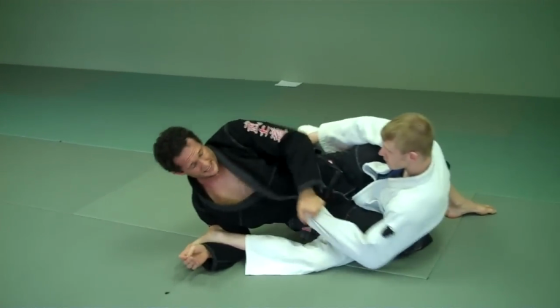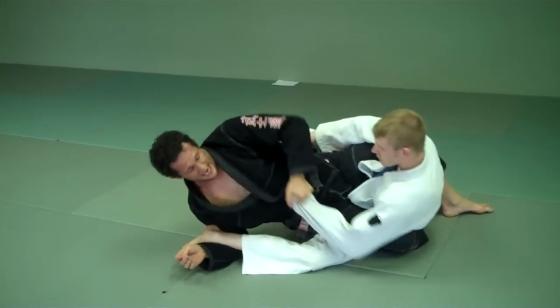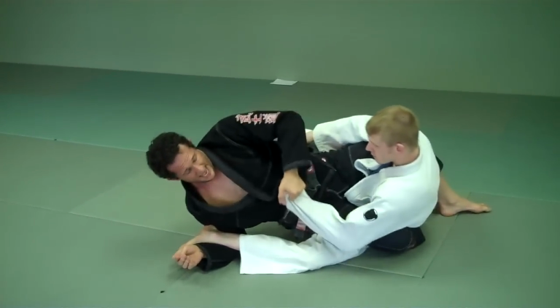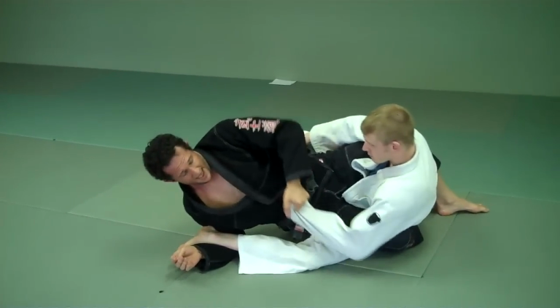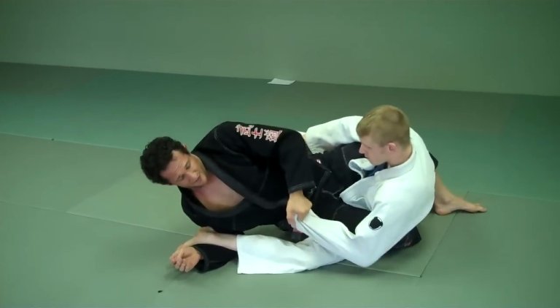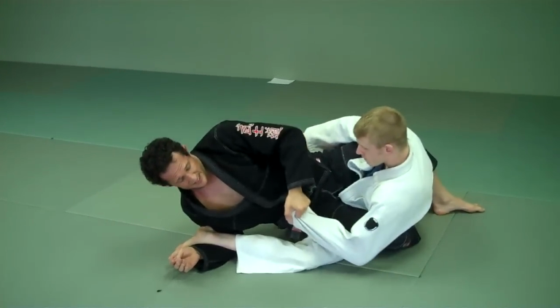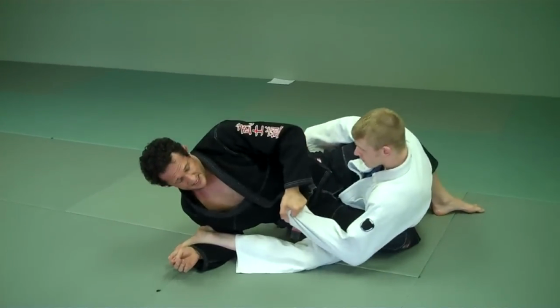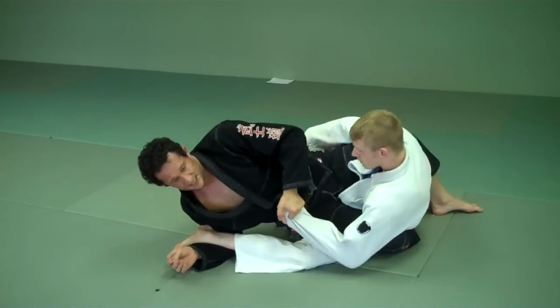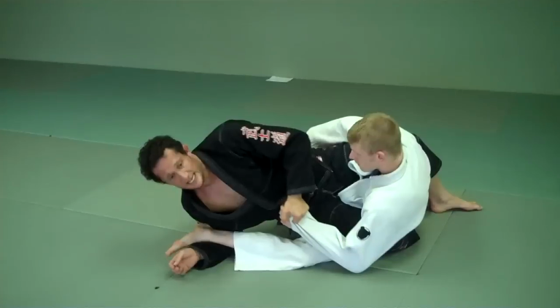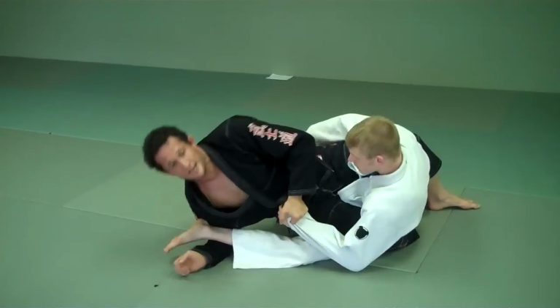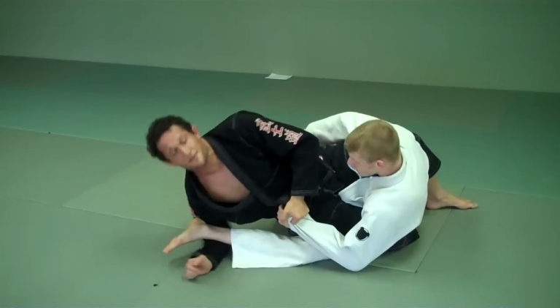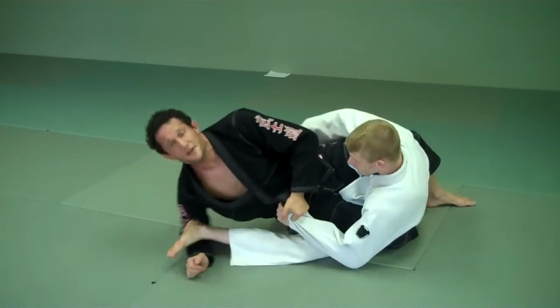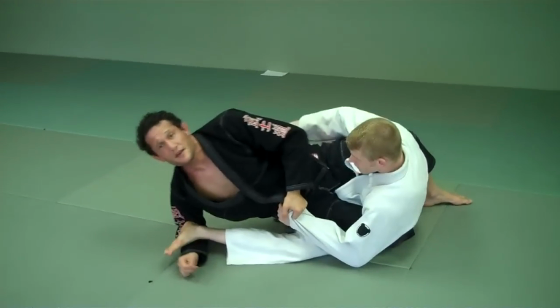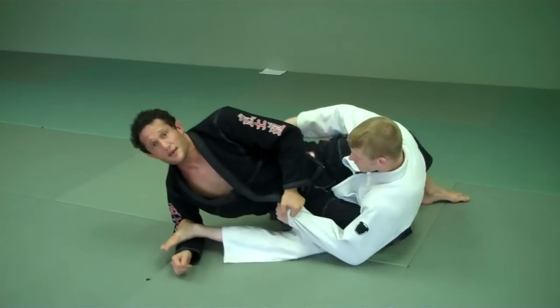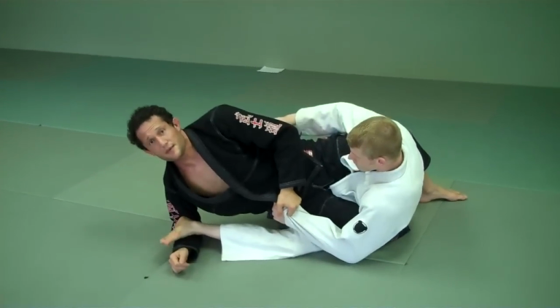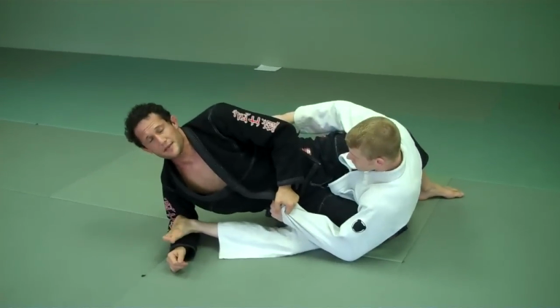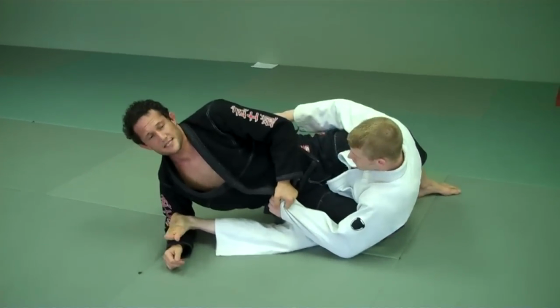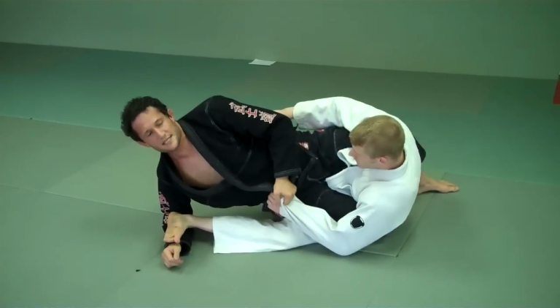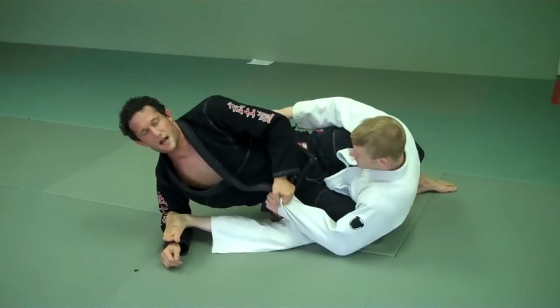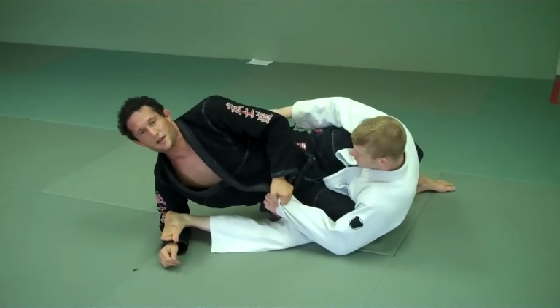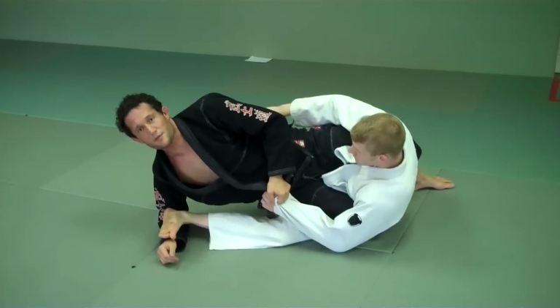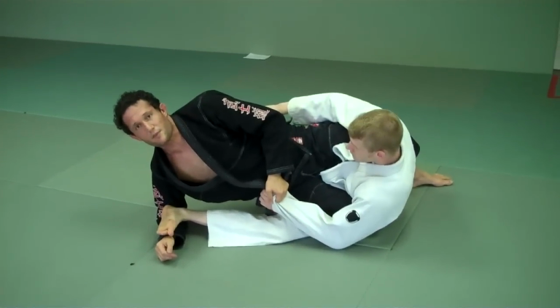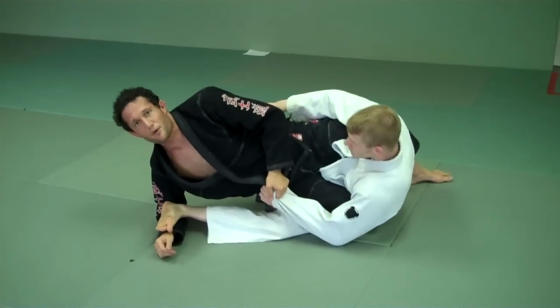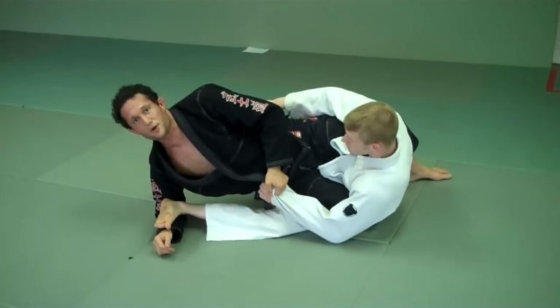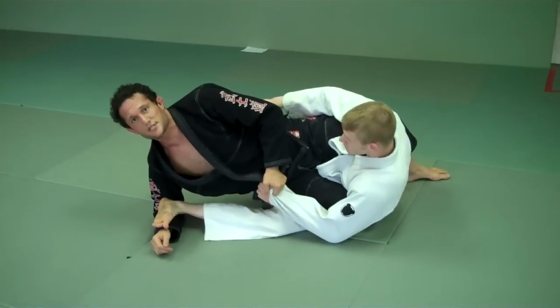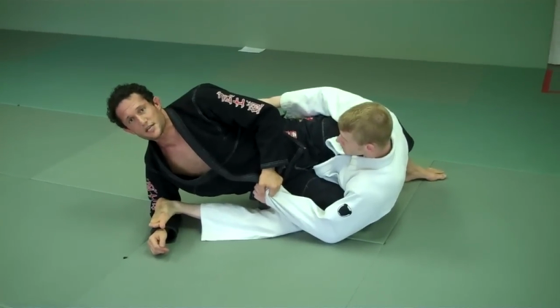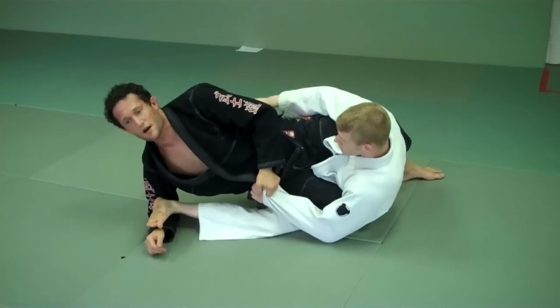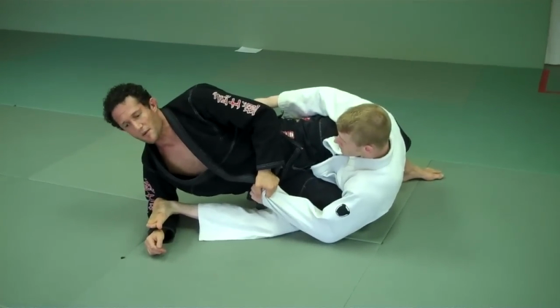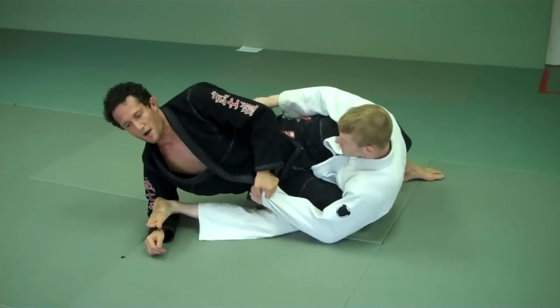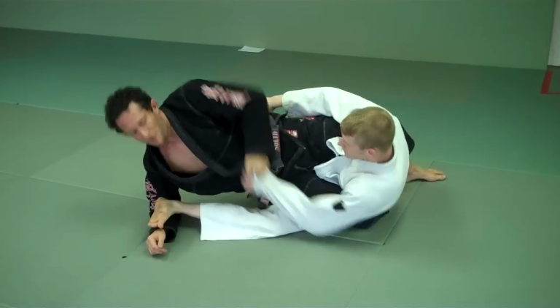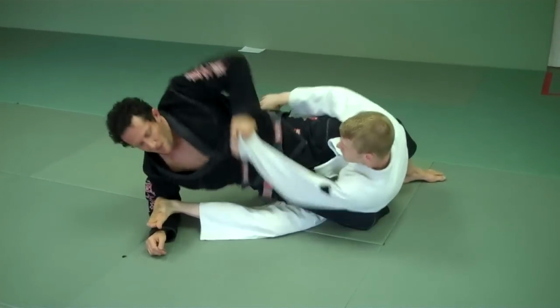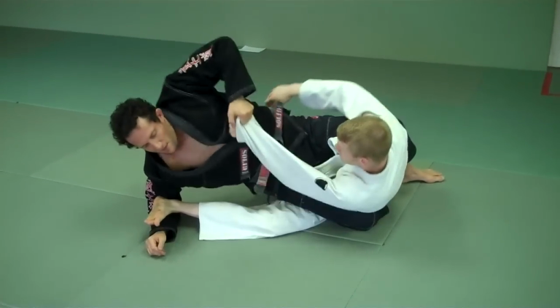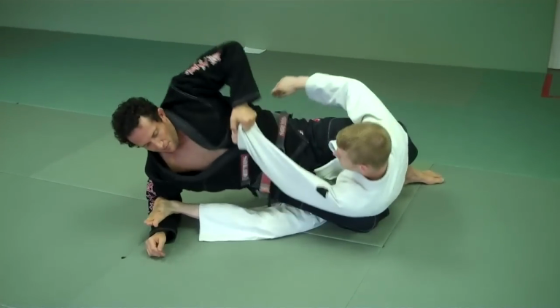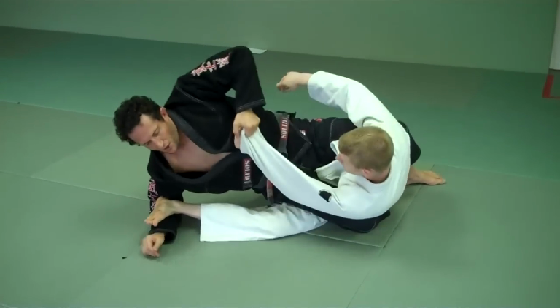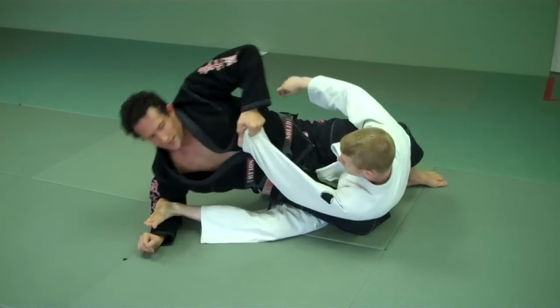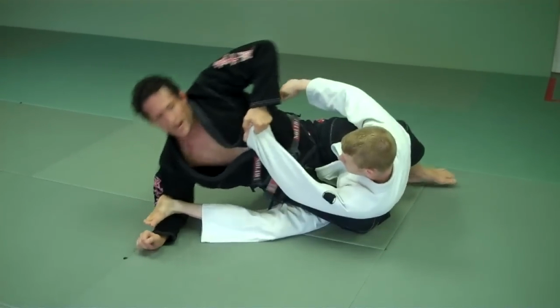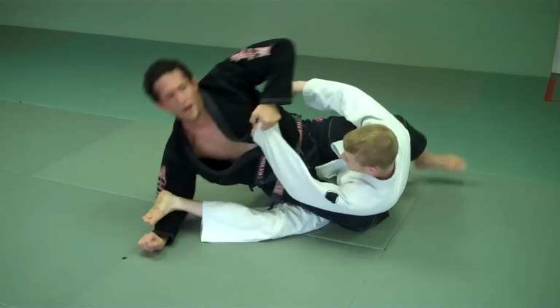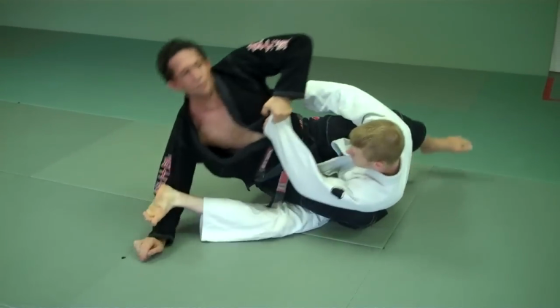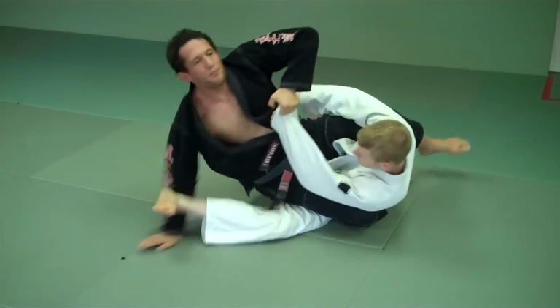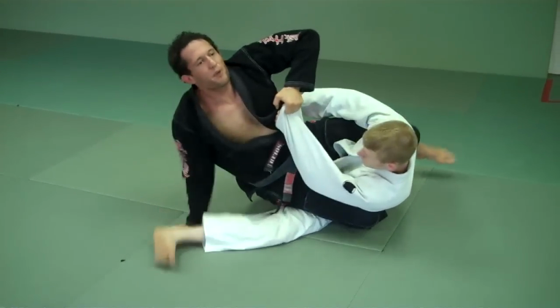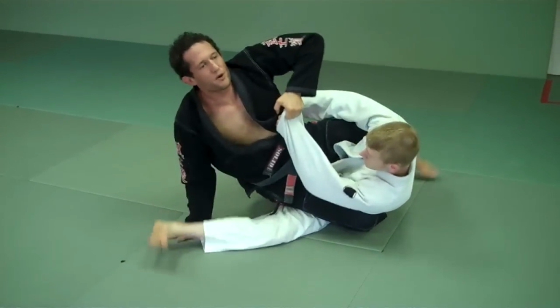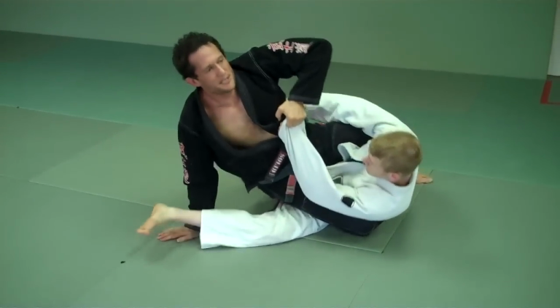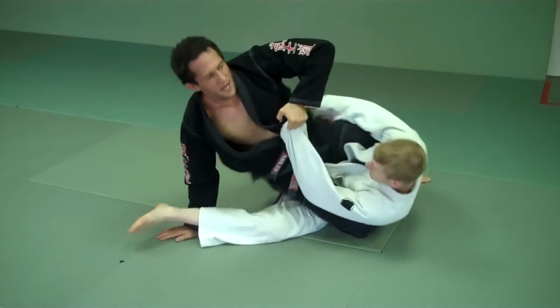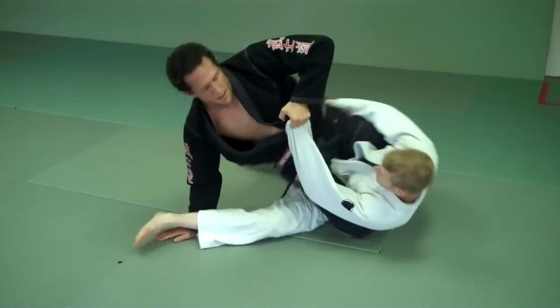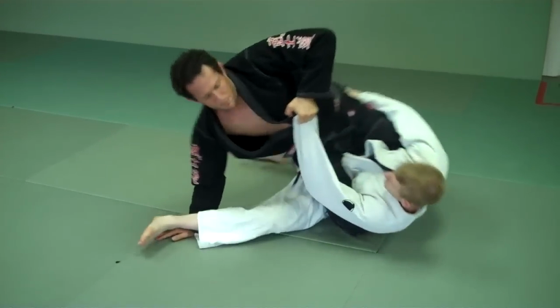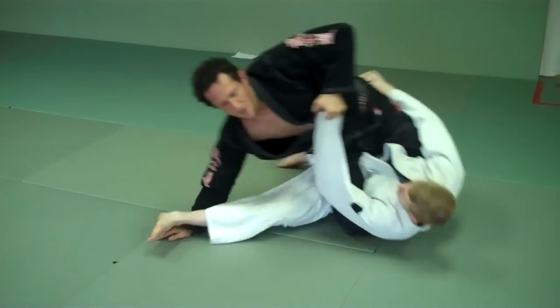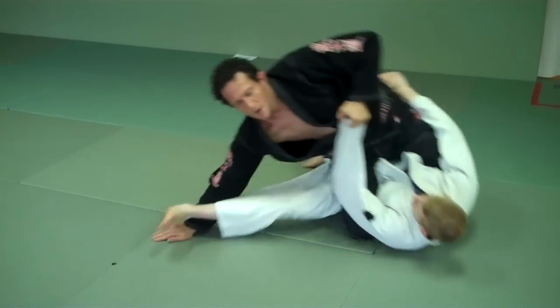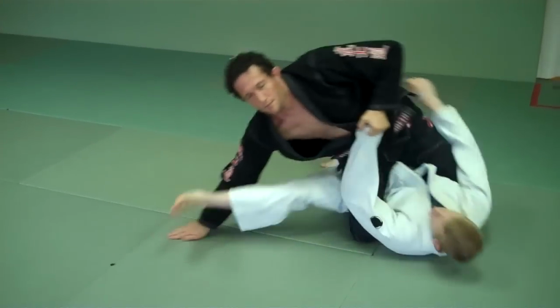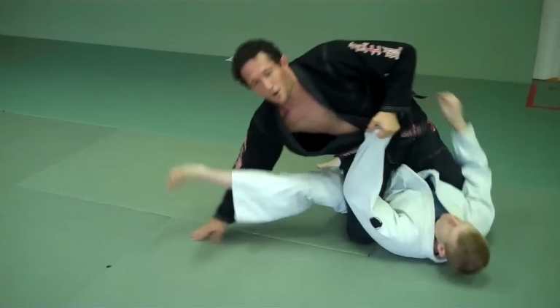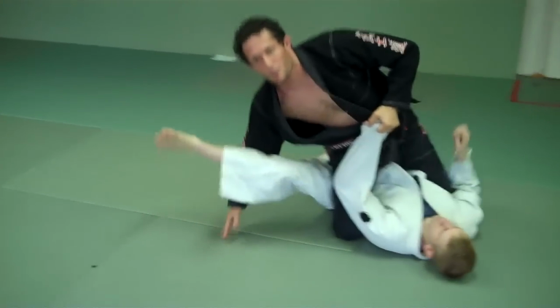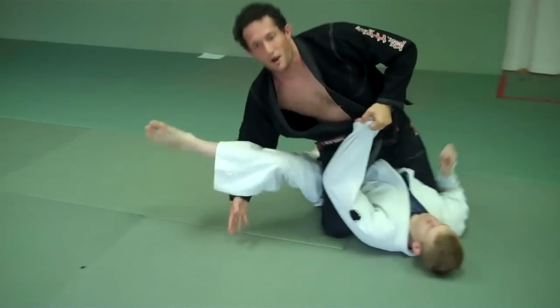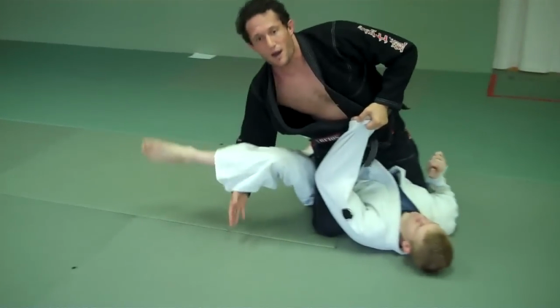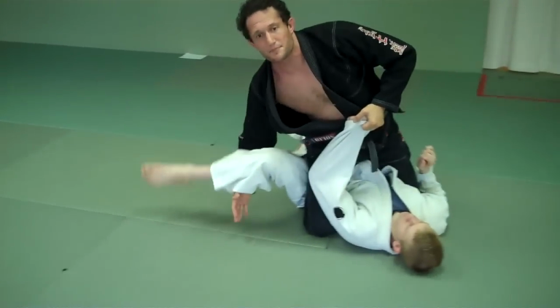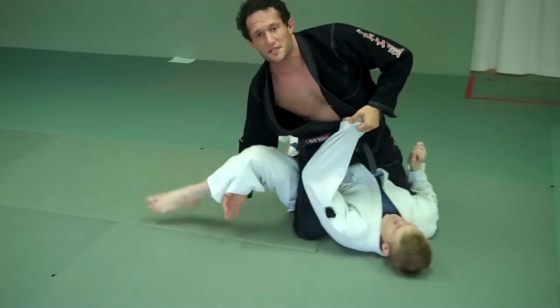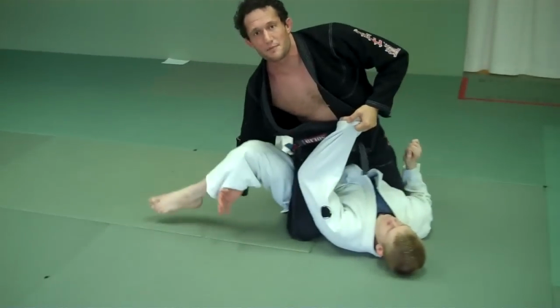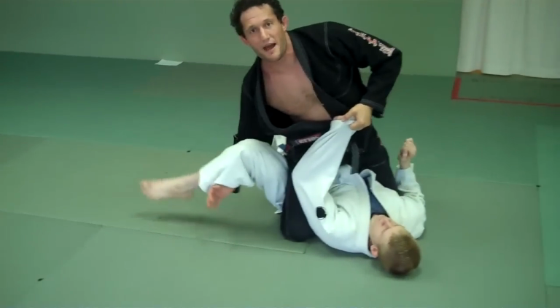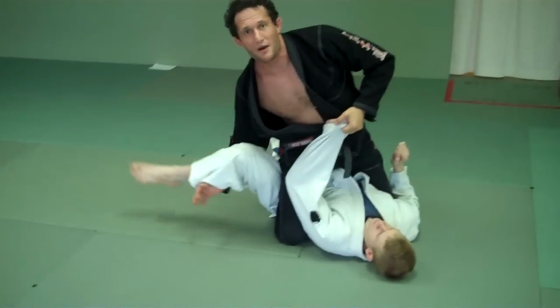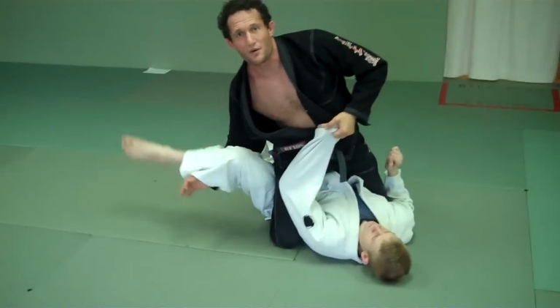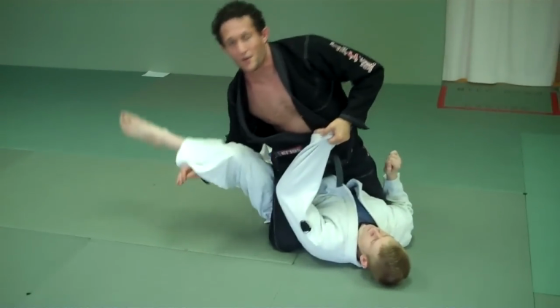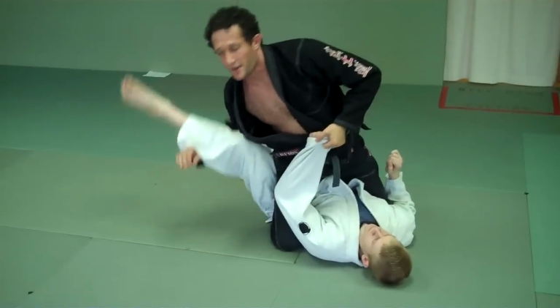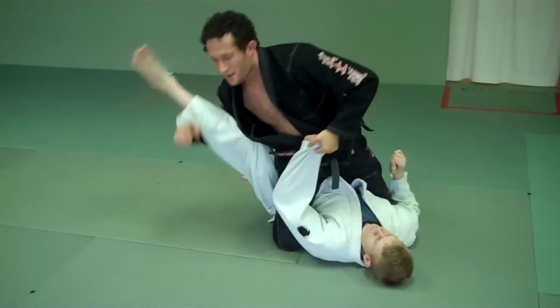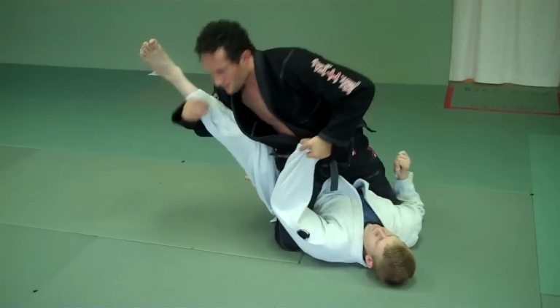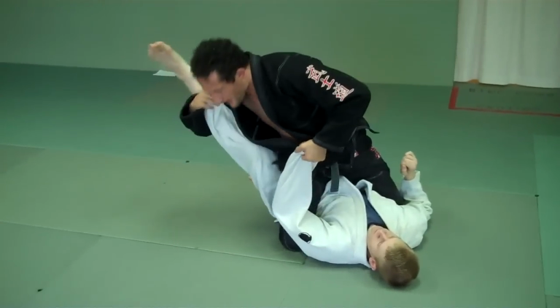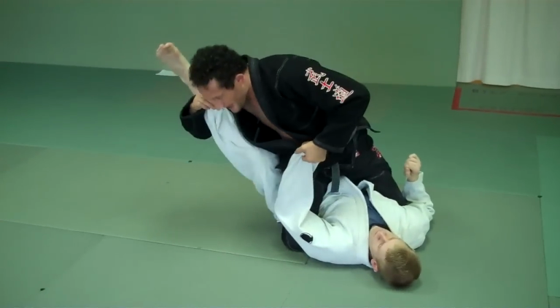I have this sleeve, which means he's not going to be able to post to come up. Pull it up, post up, boom — up to the mount.